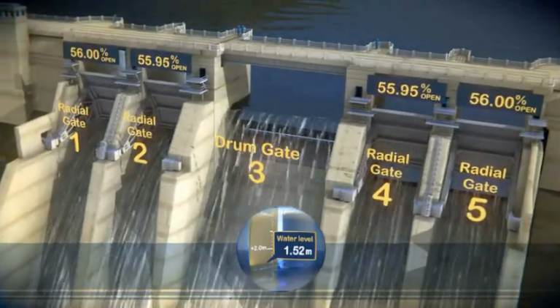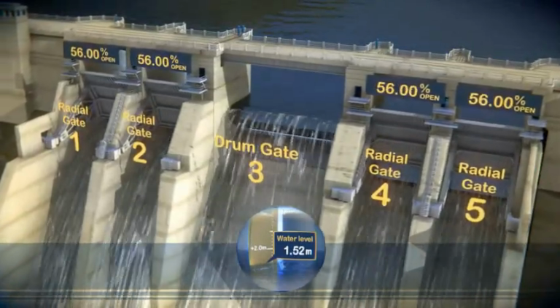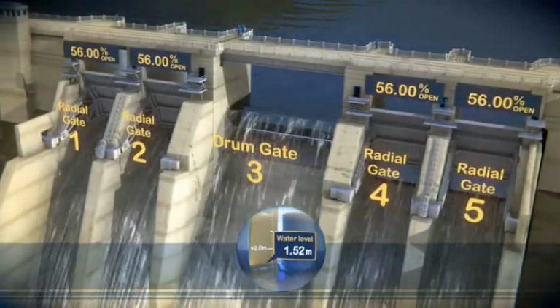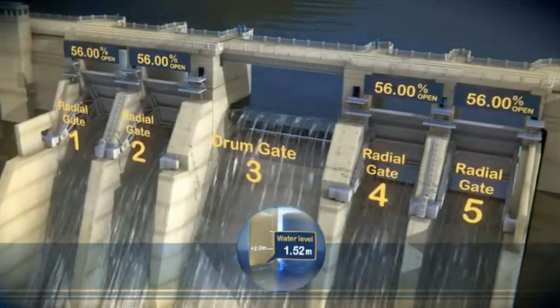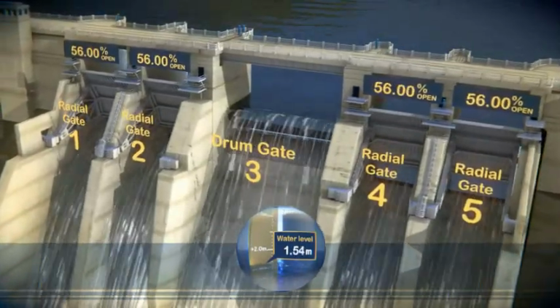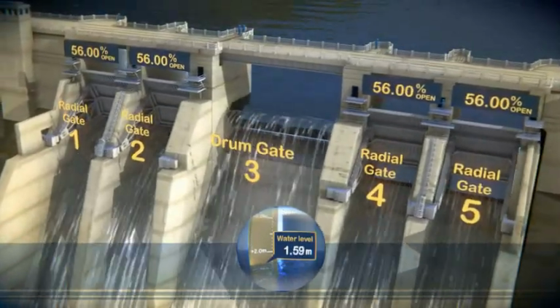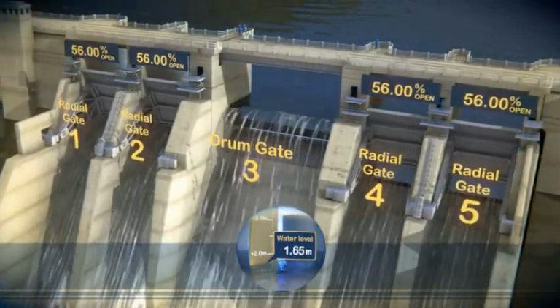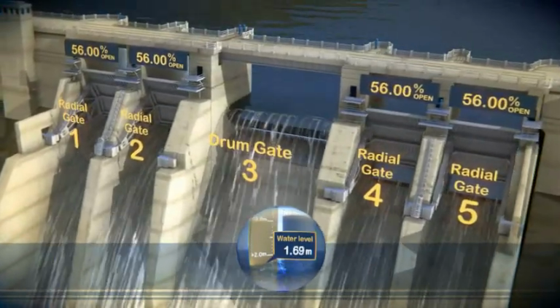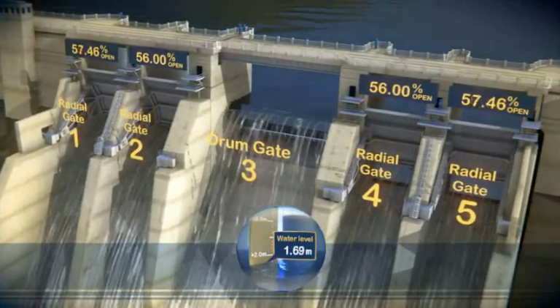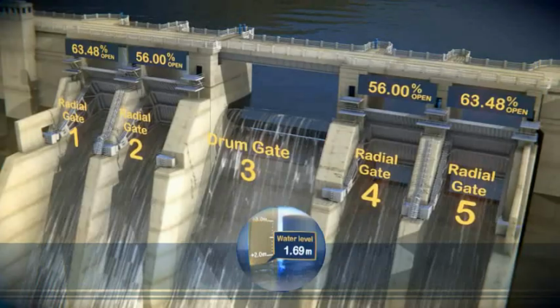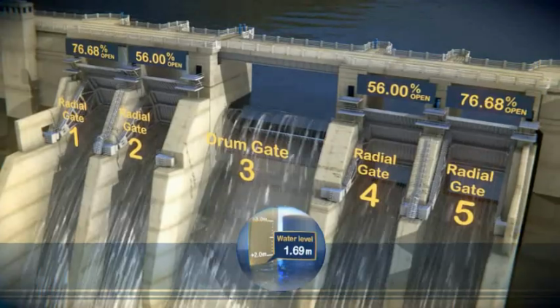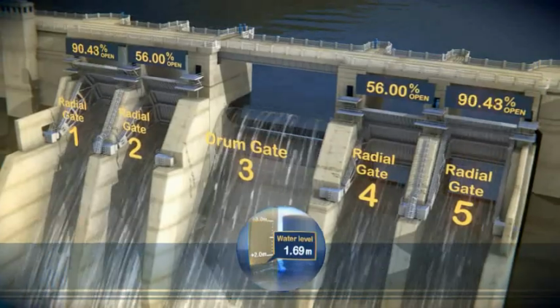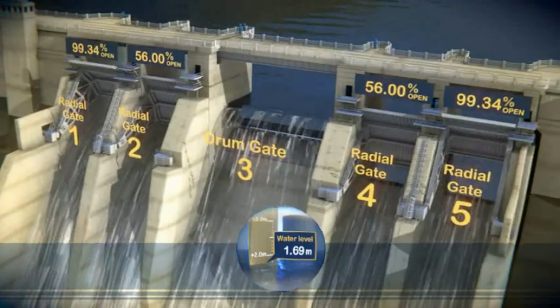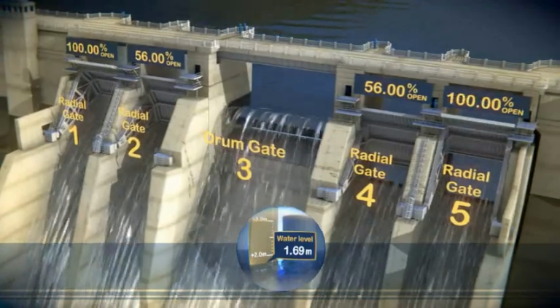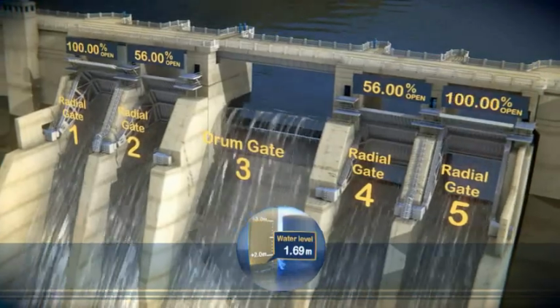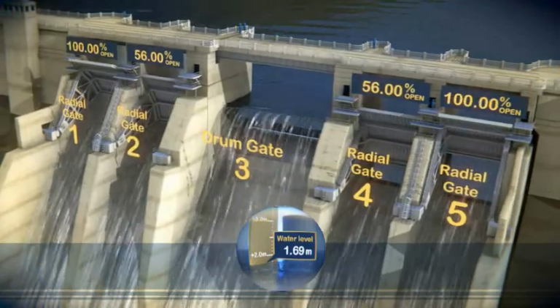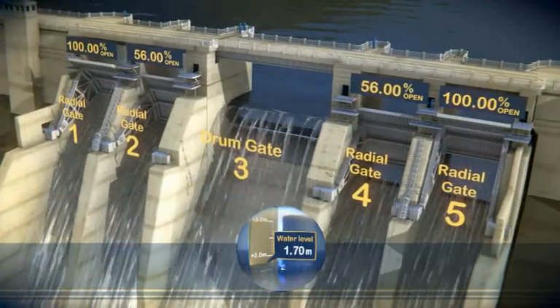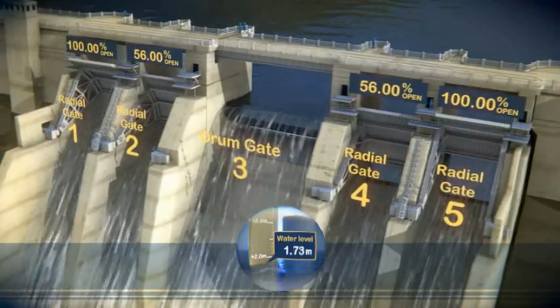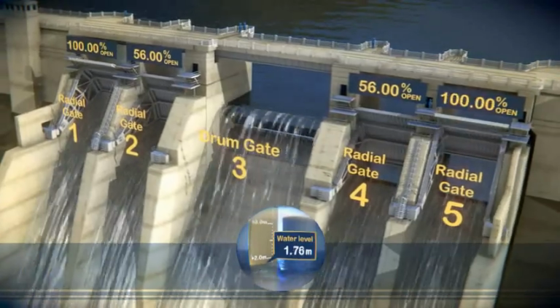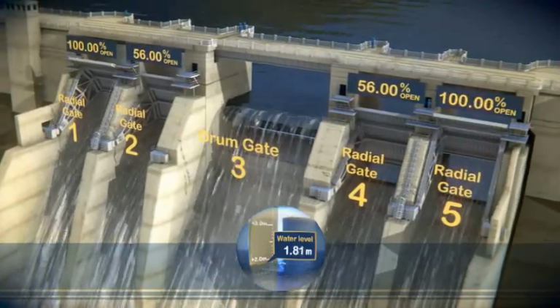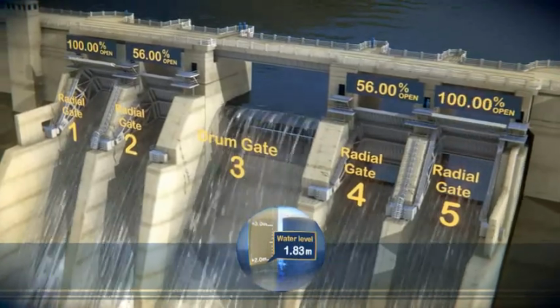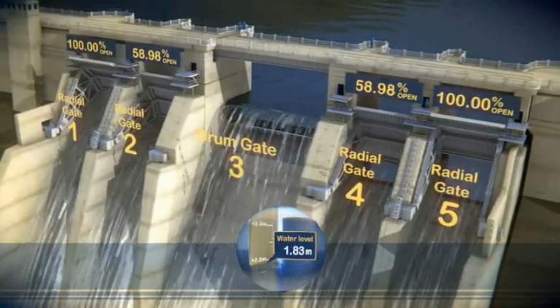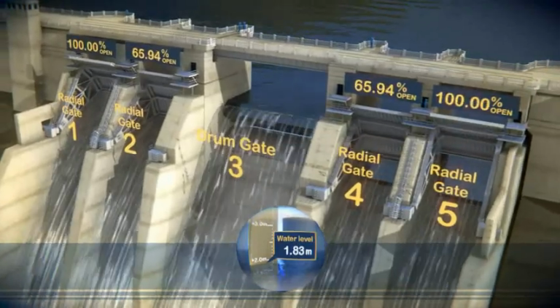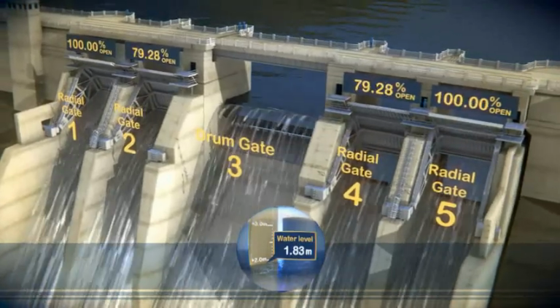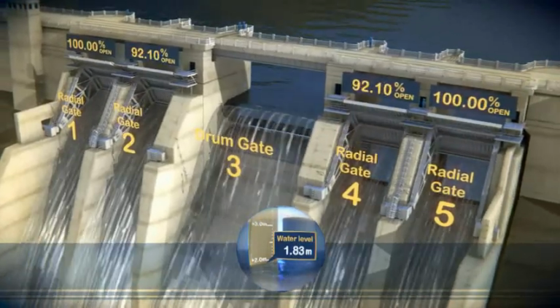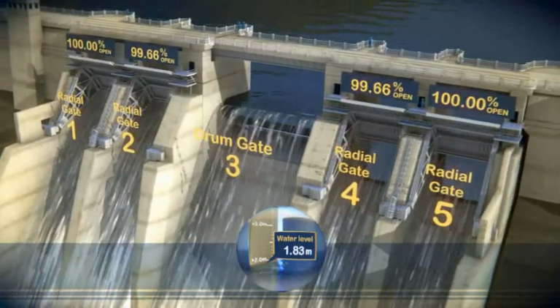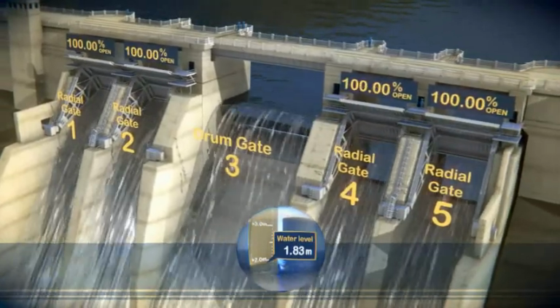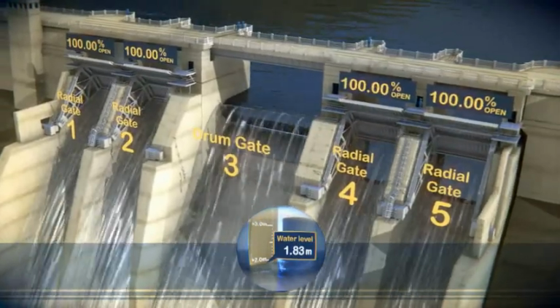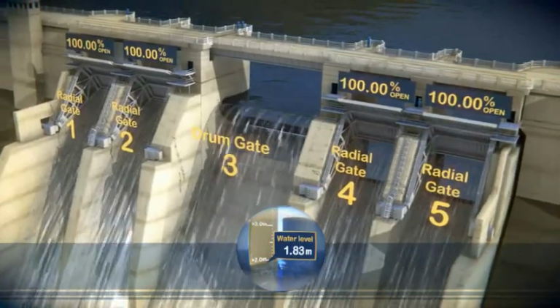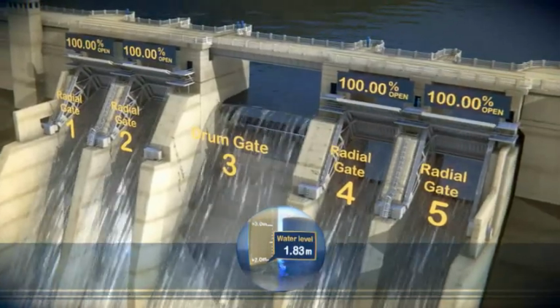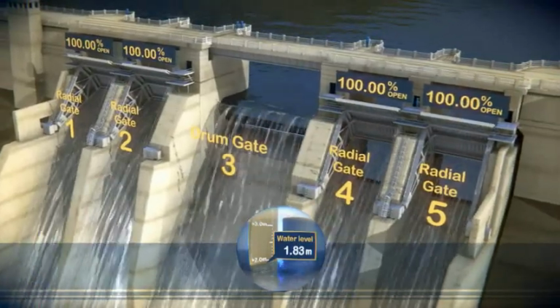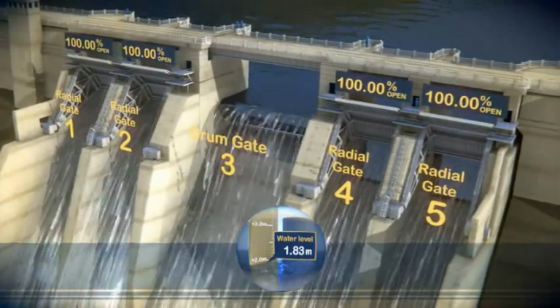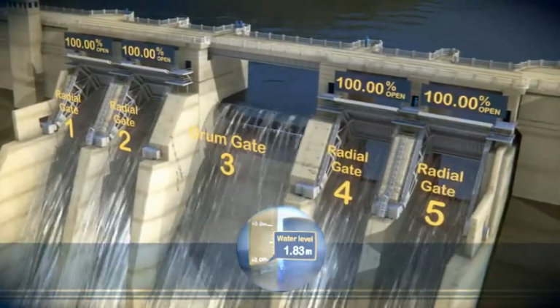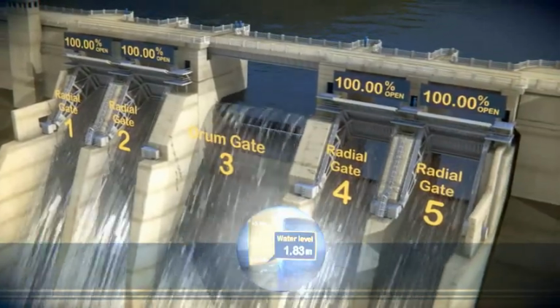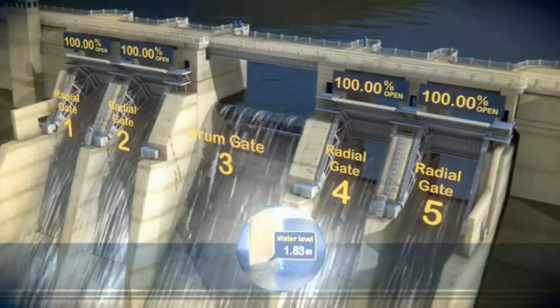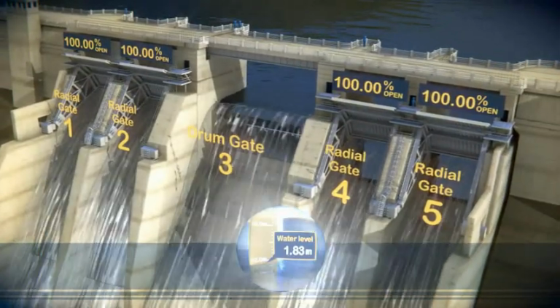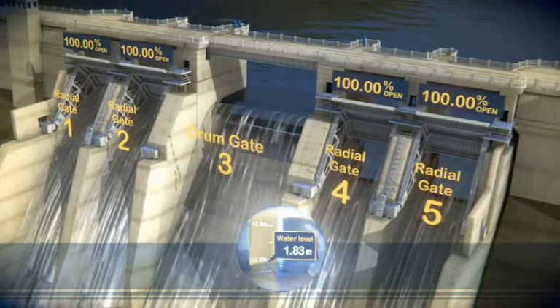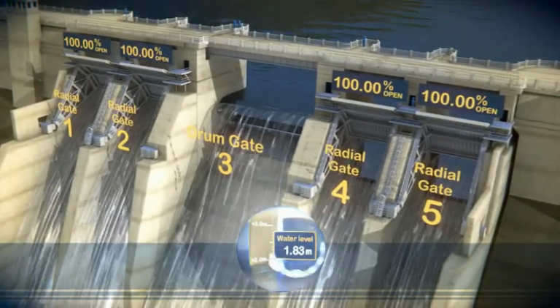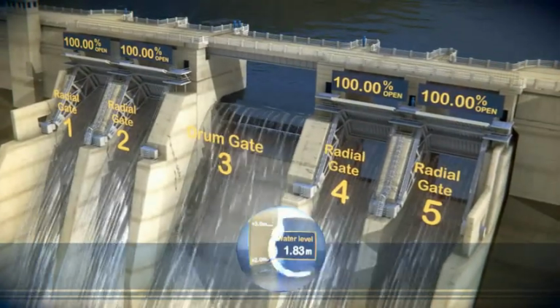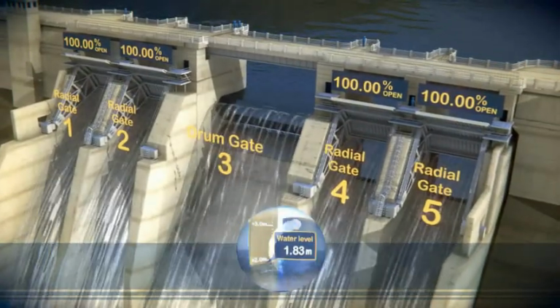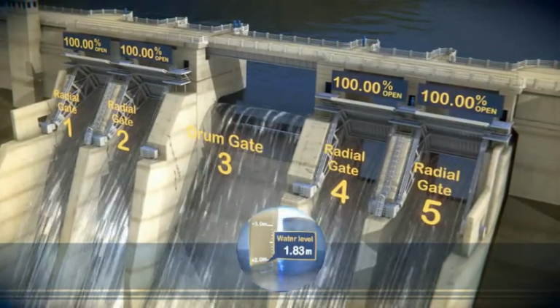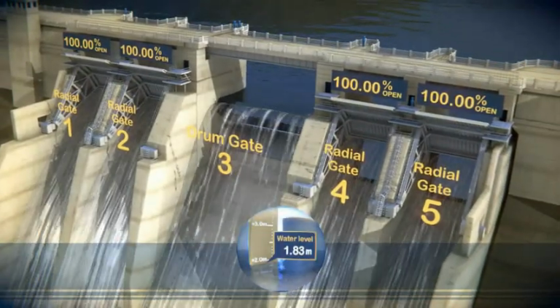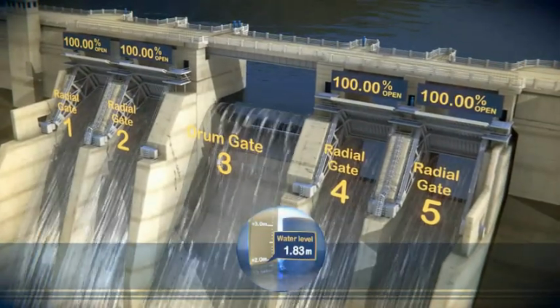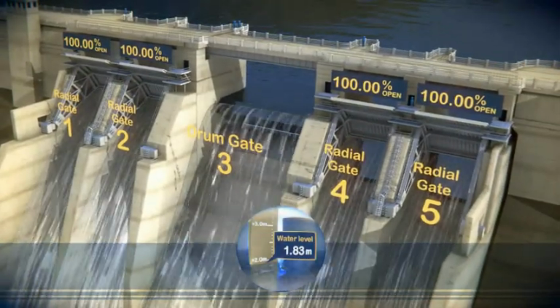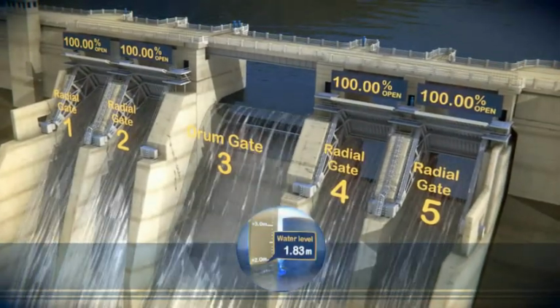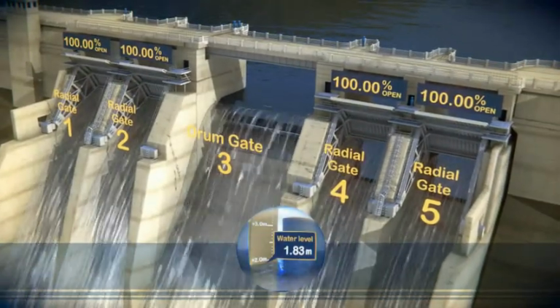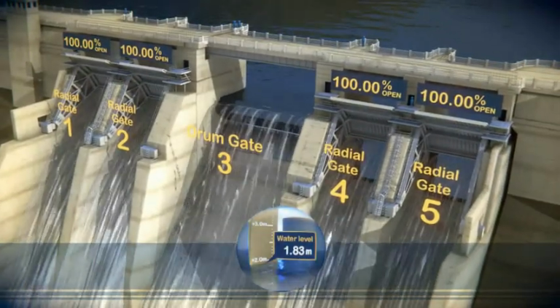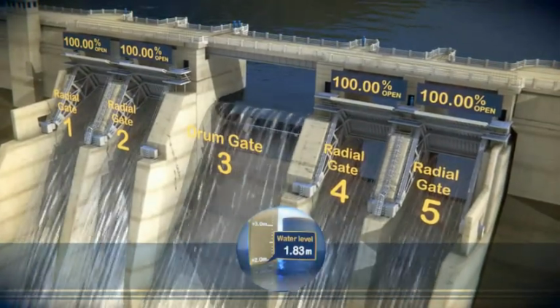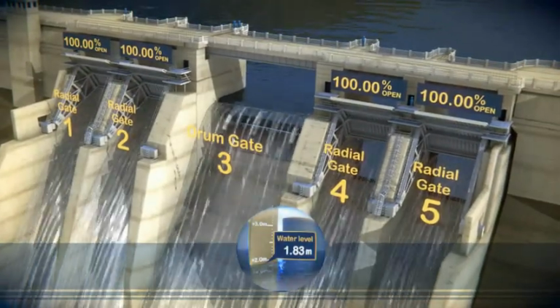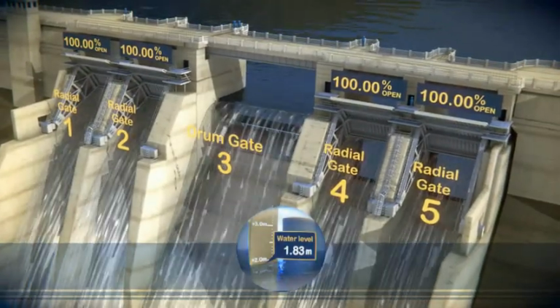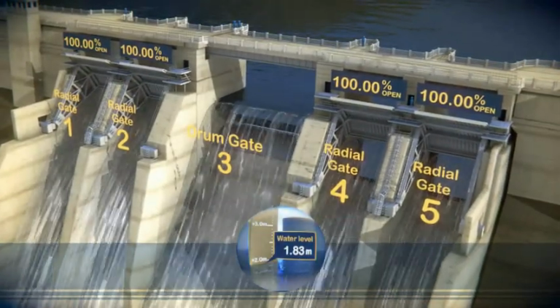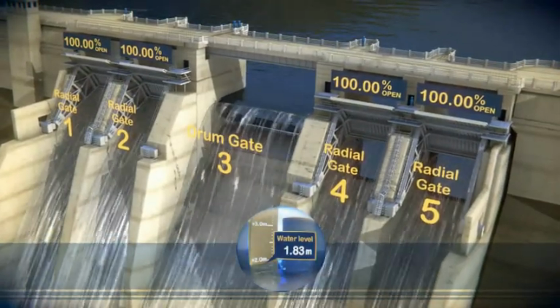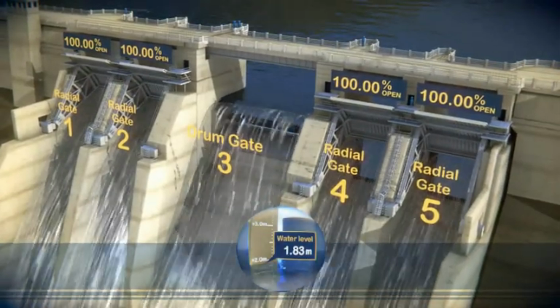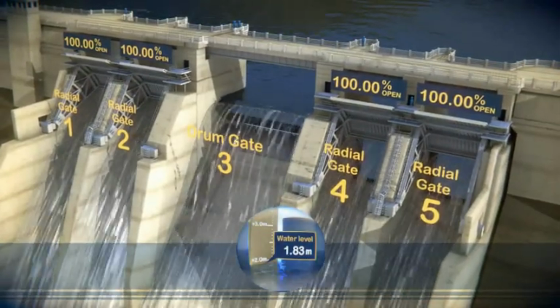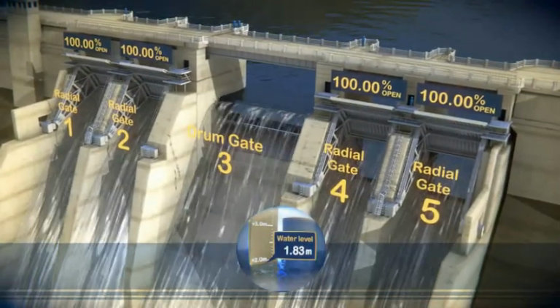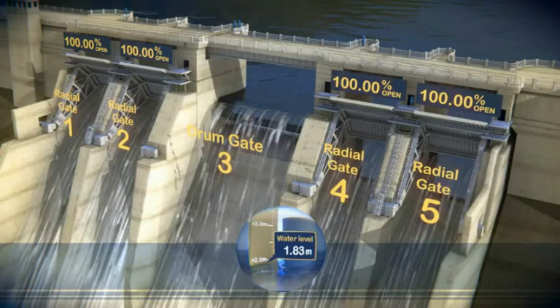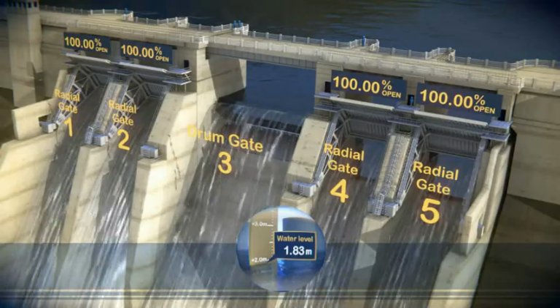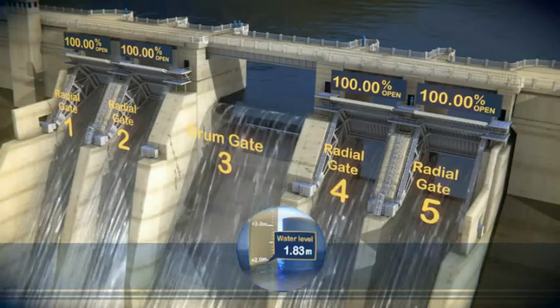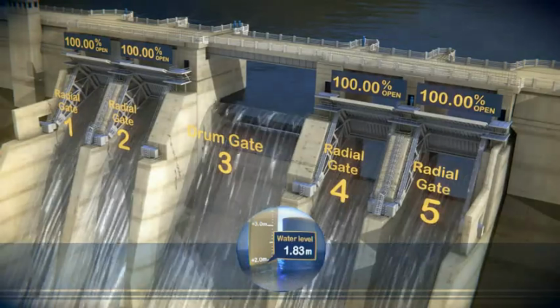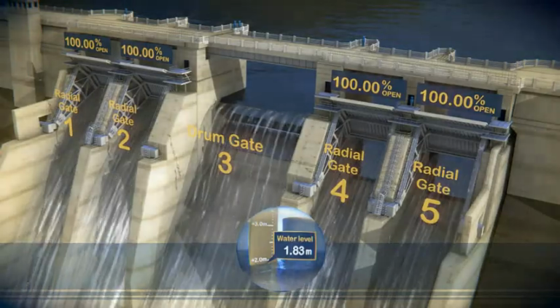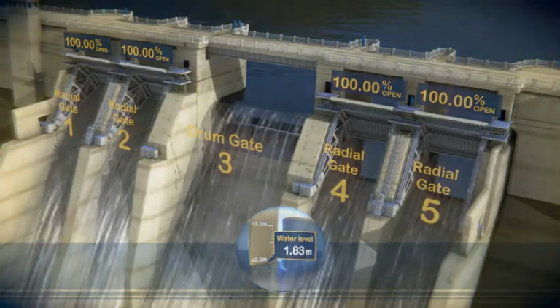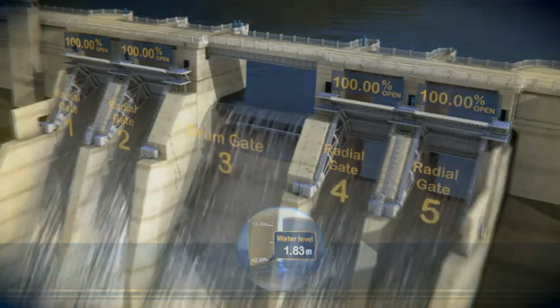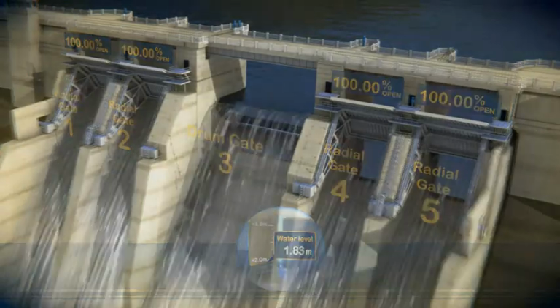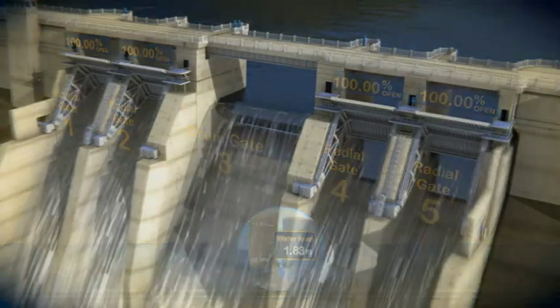When all gates are 100% open, the lake is 1.83 metres above the full supply level.